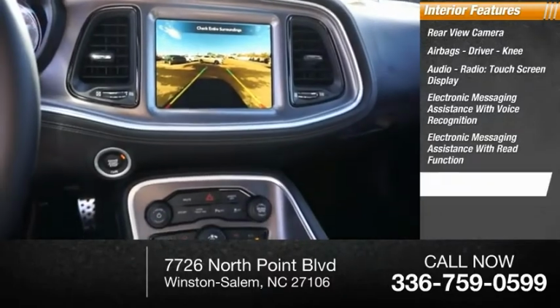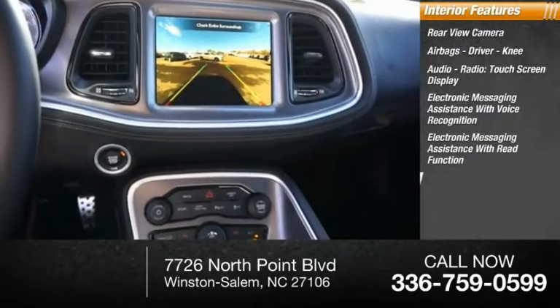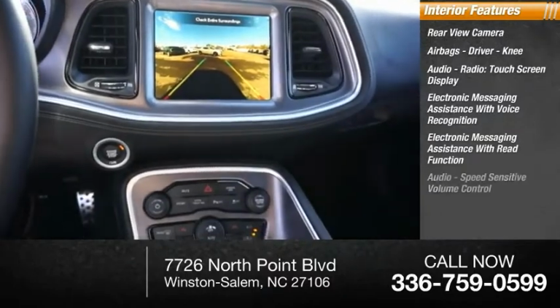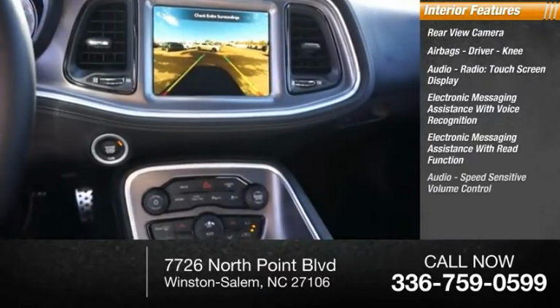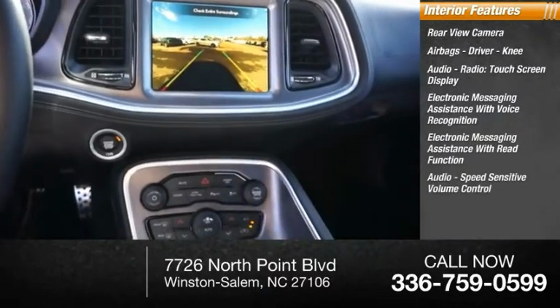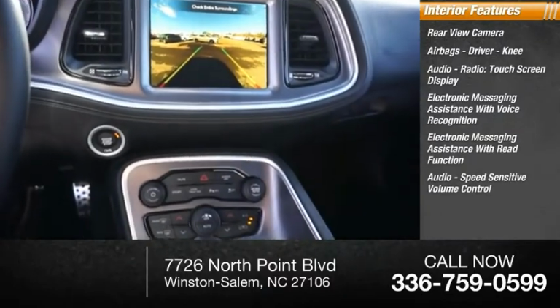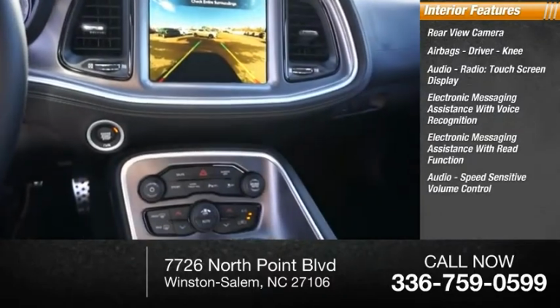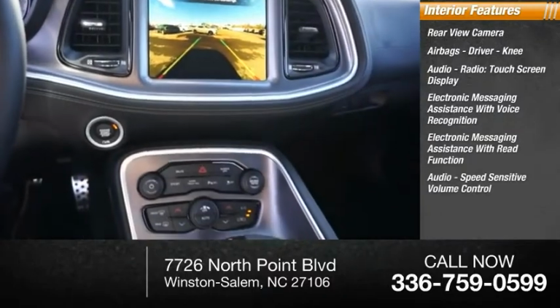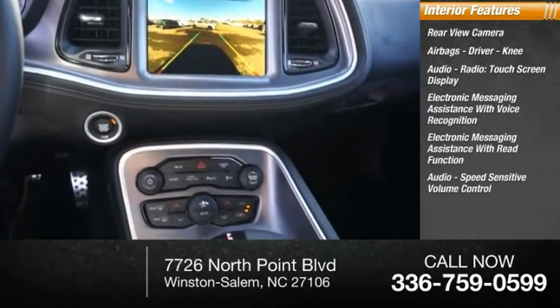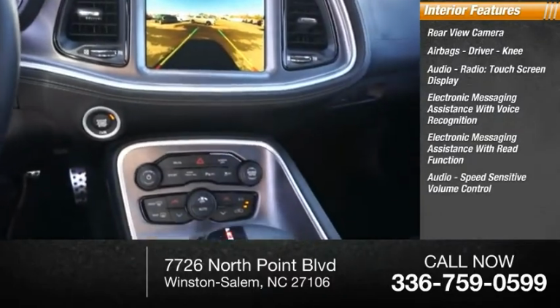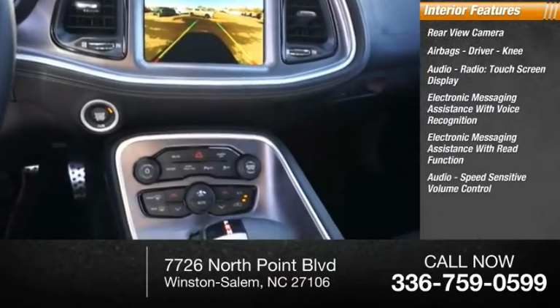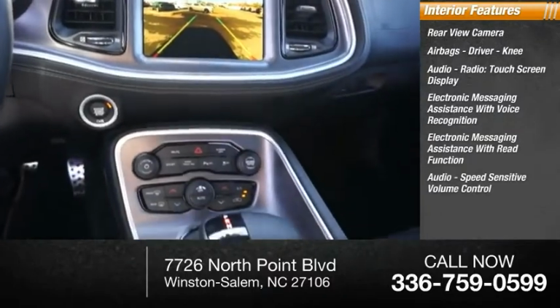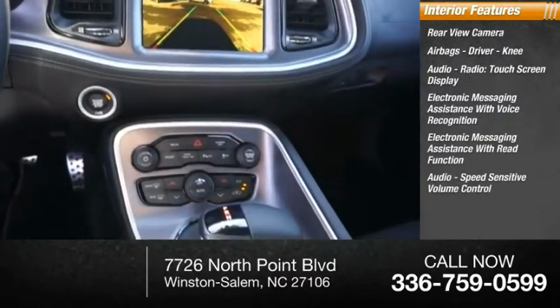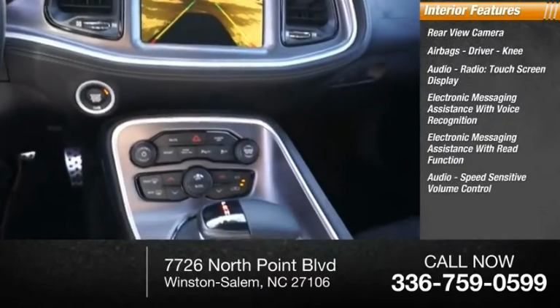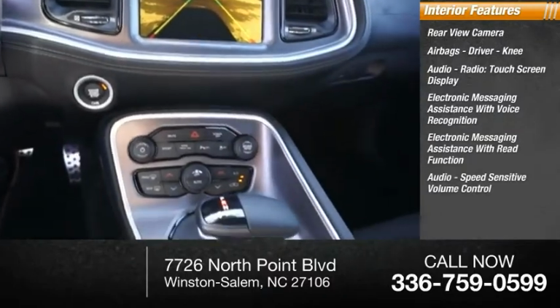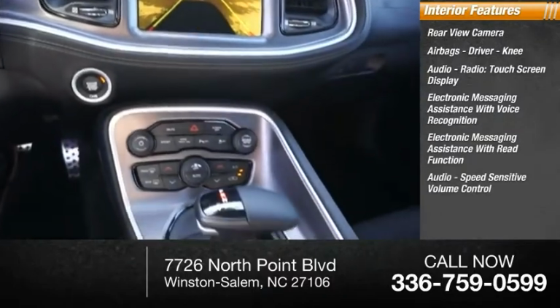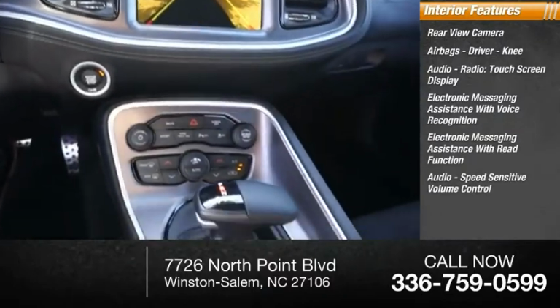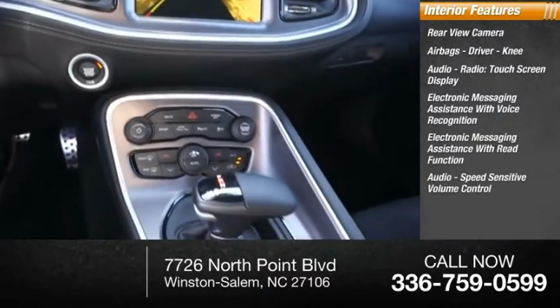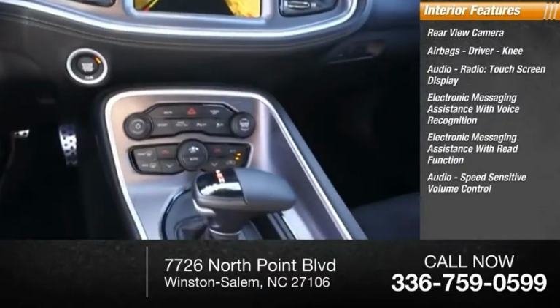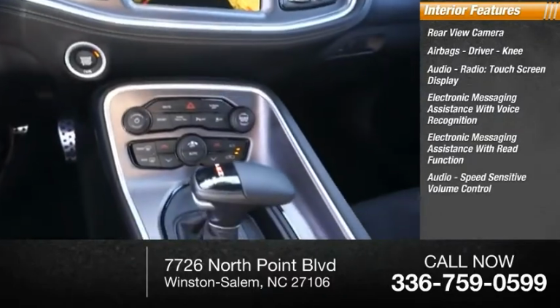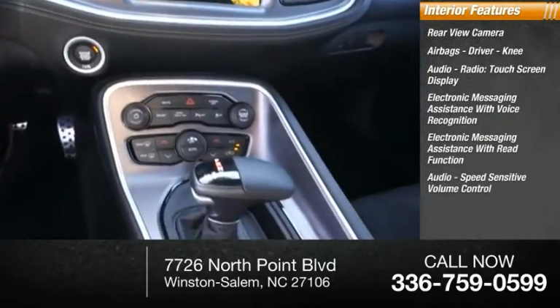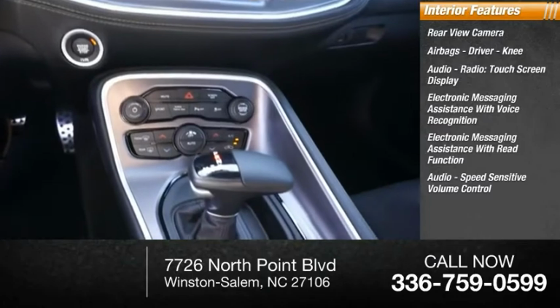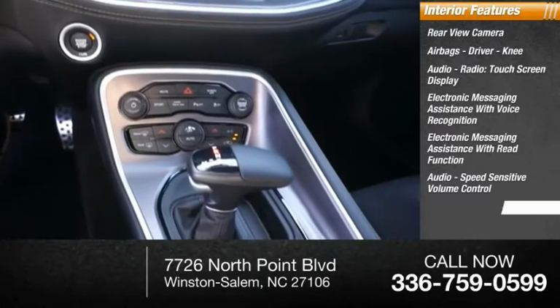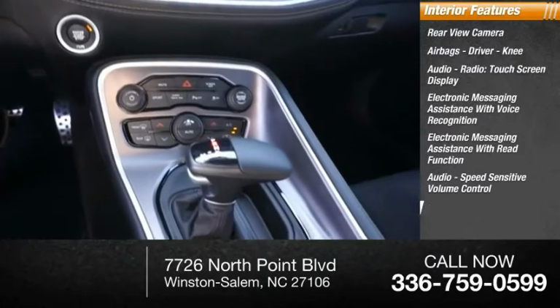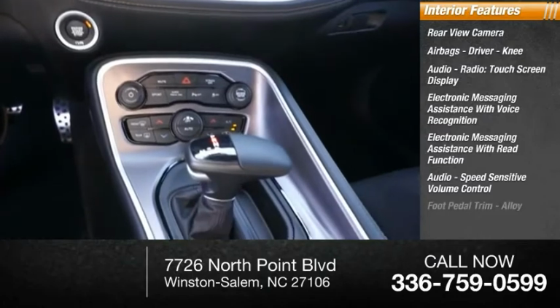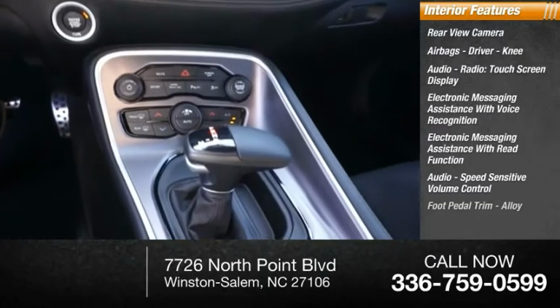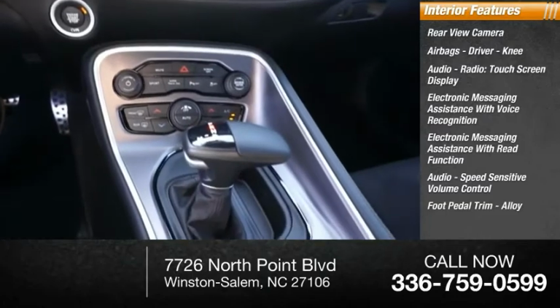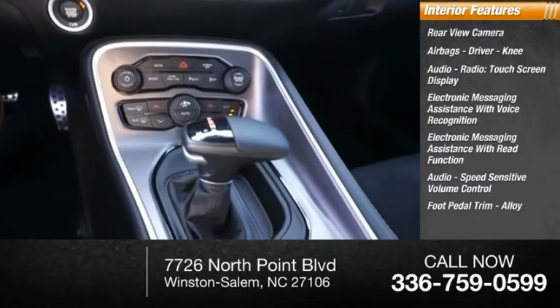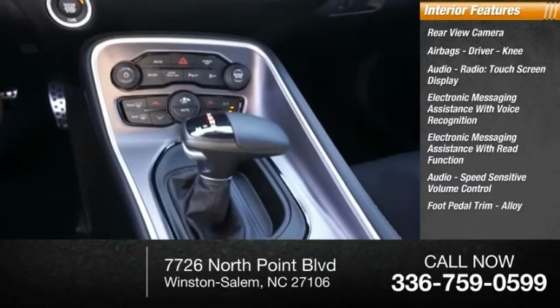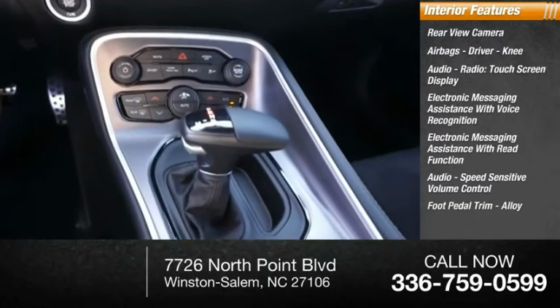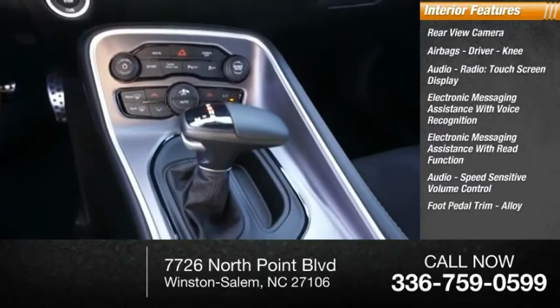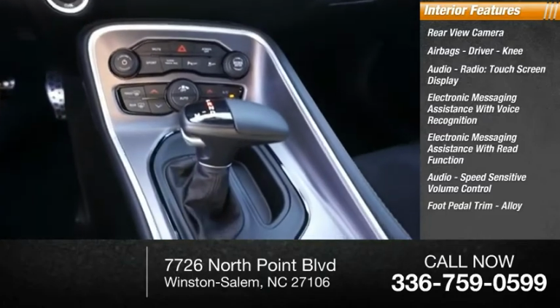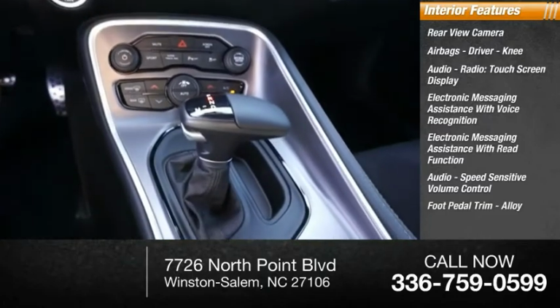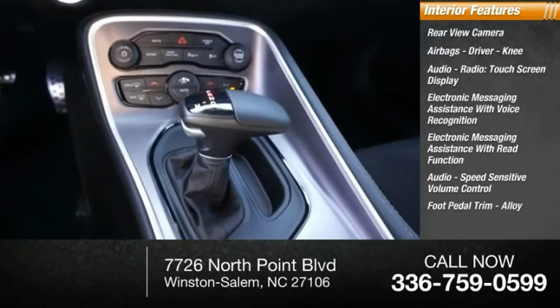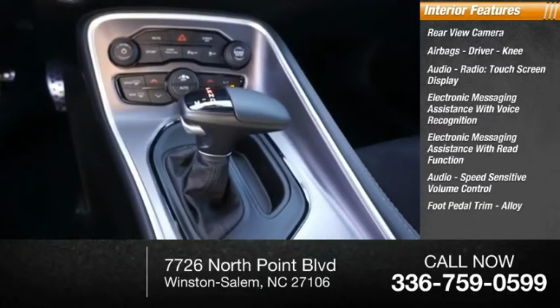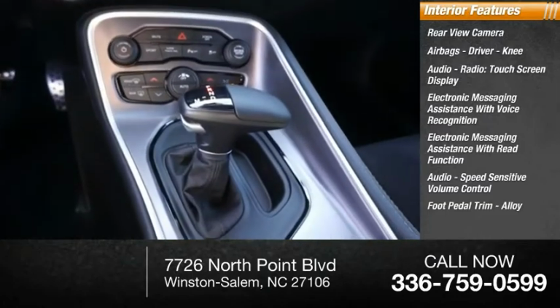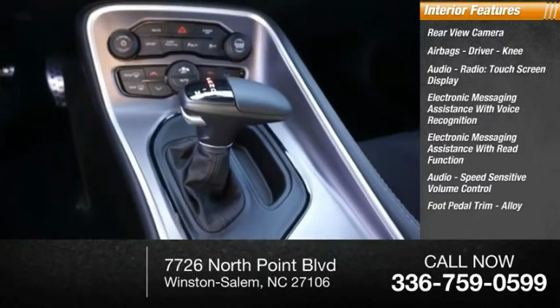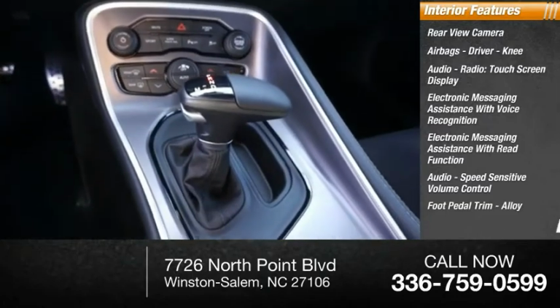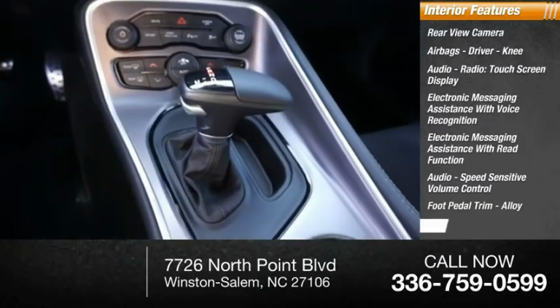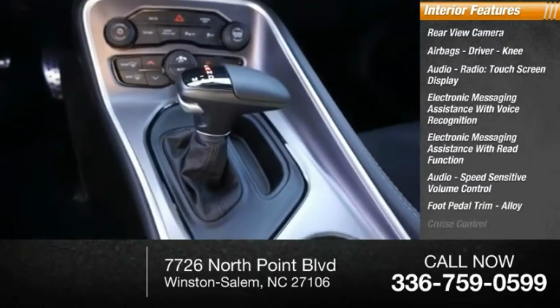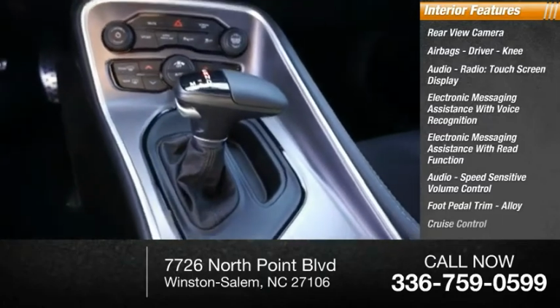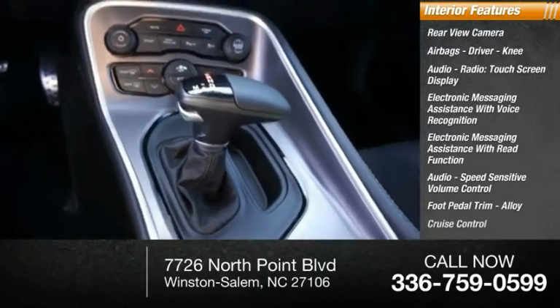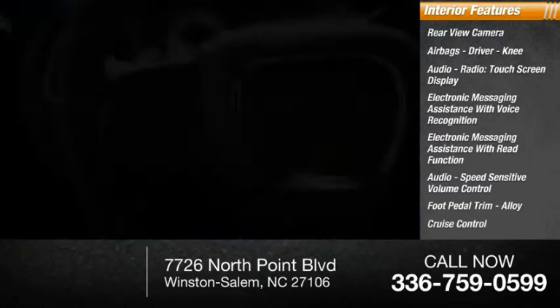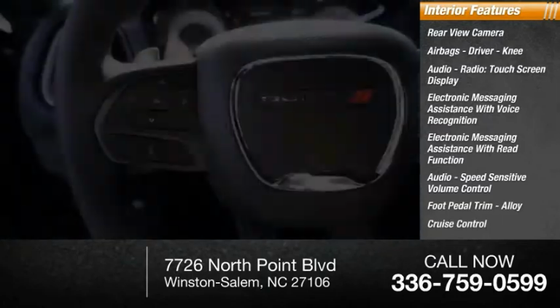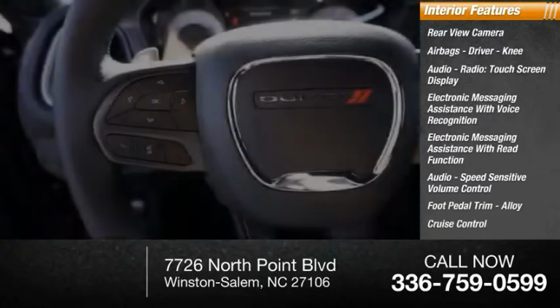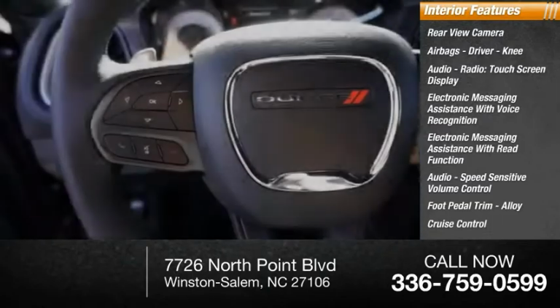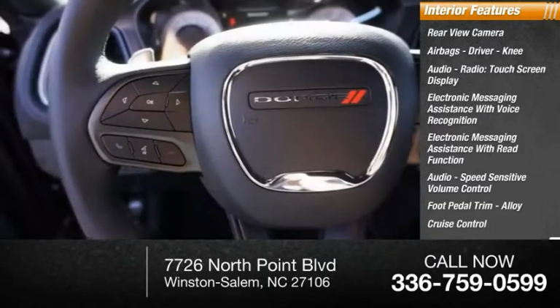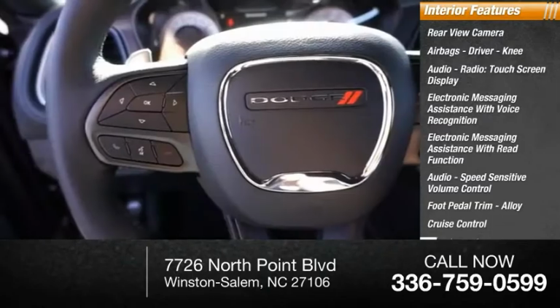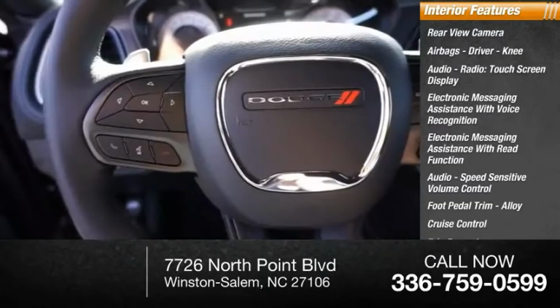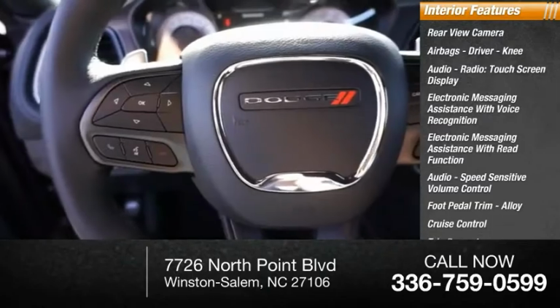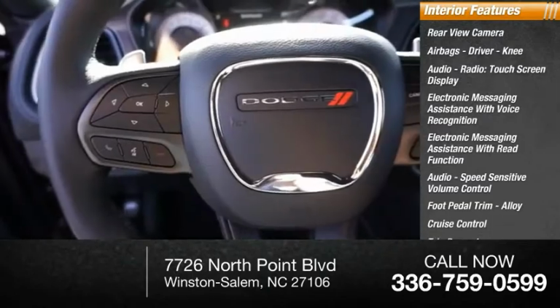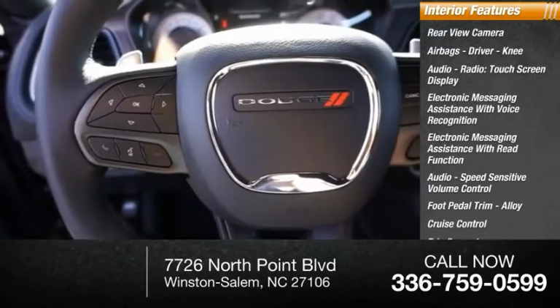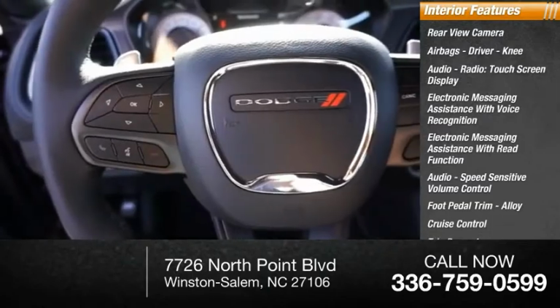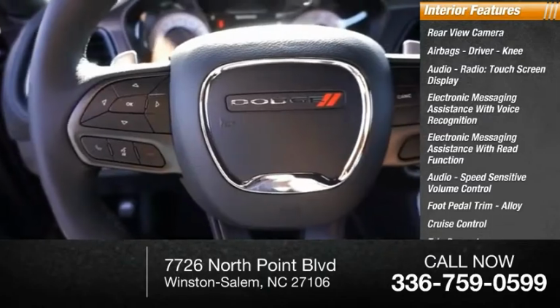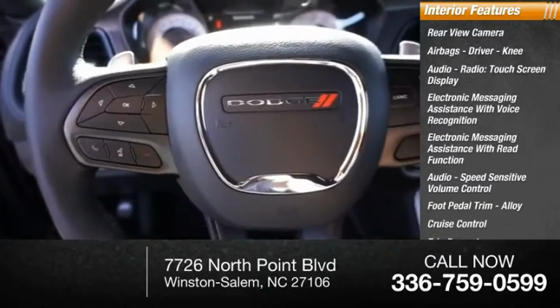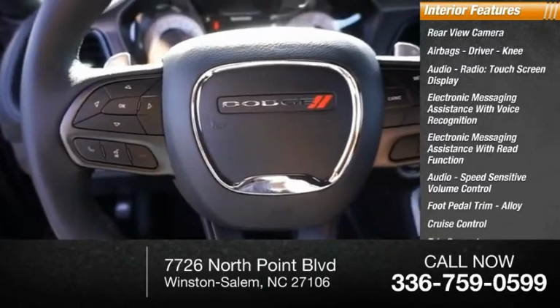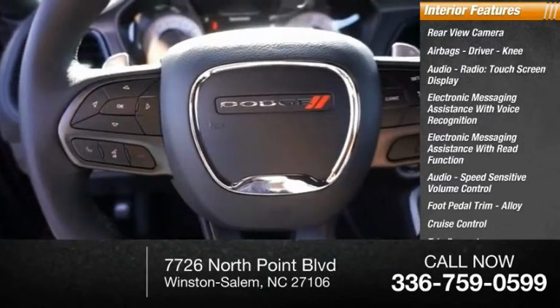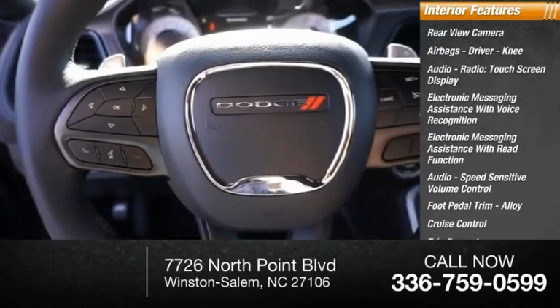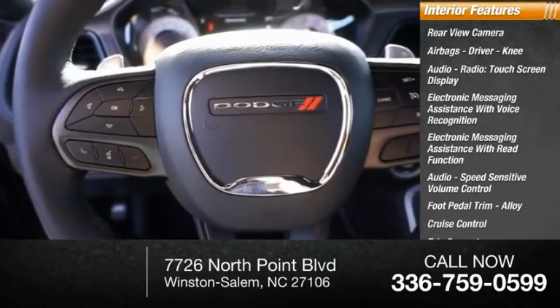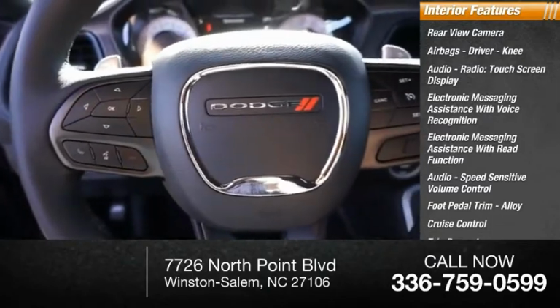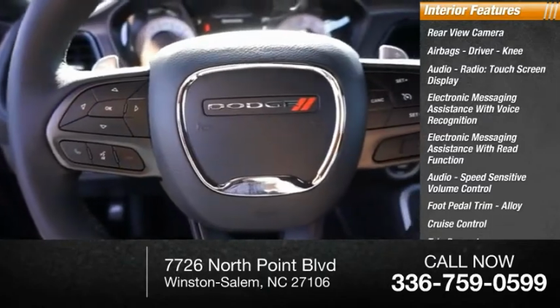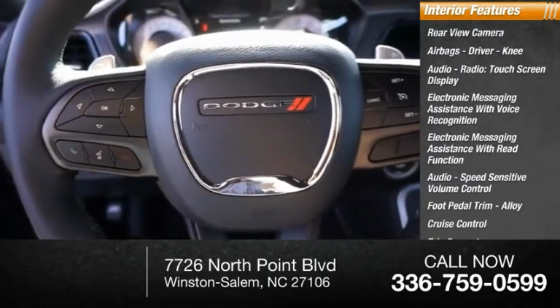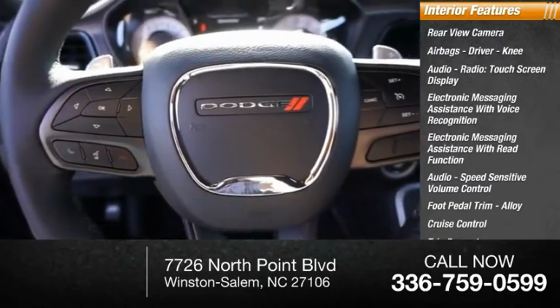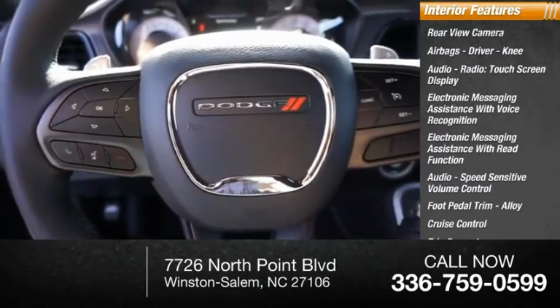Audio speed-sensitive volume control, foot pedal trim alloy, cruise control, trip computer, and multi-function display.